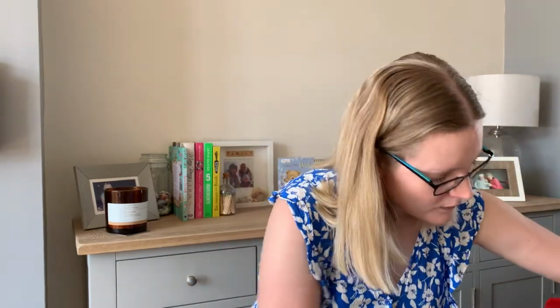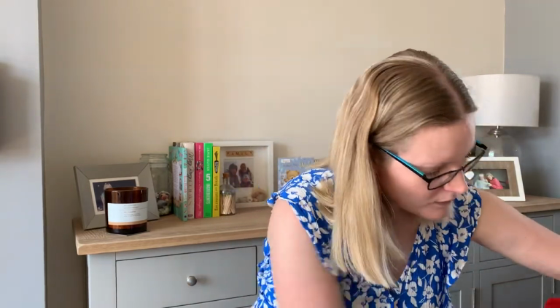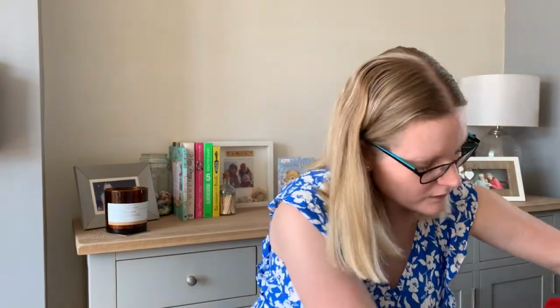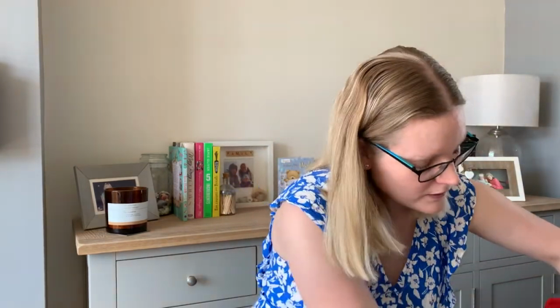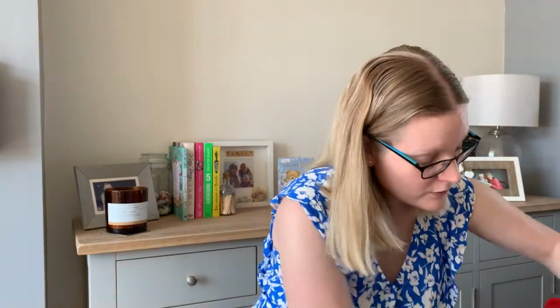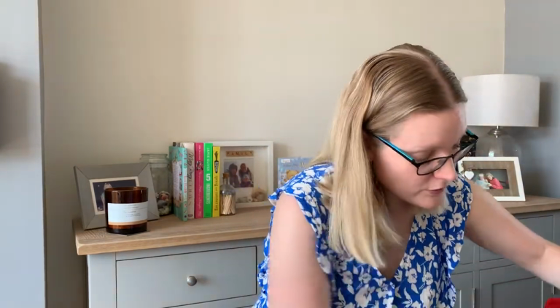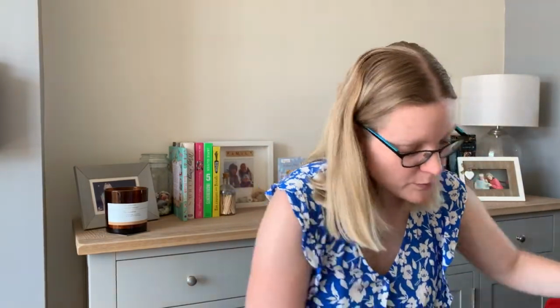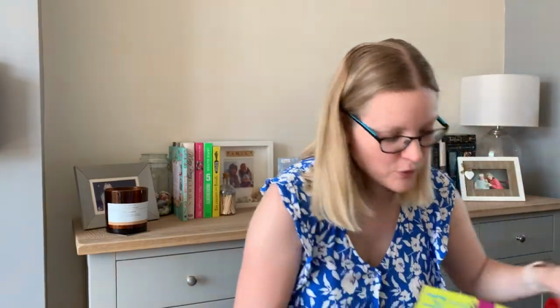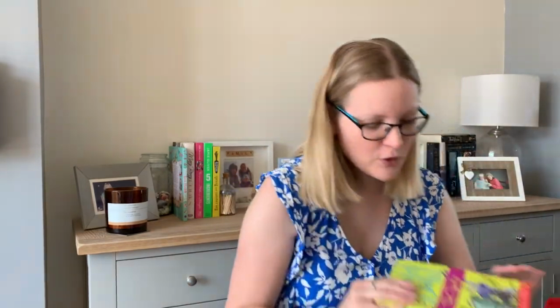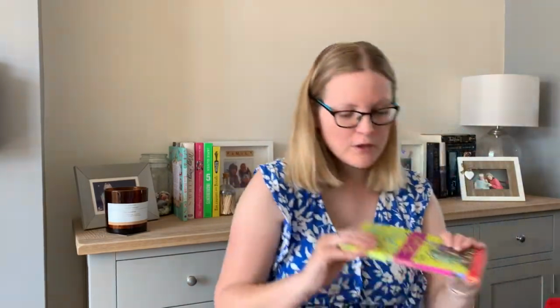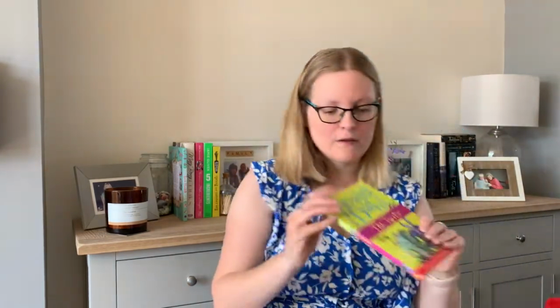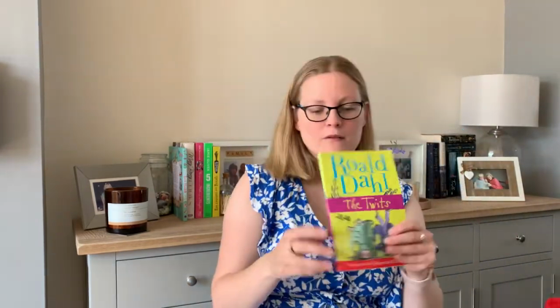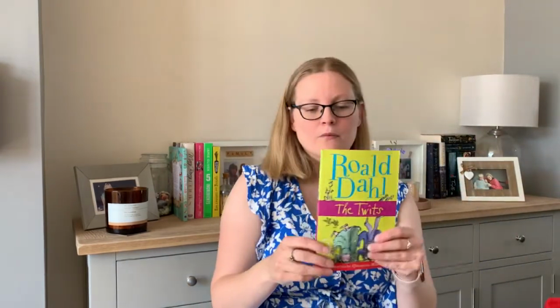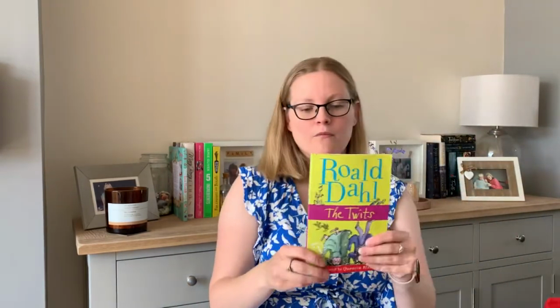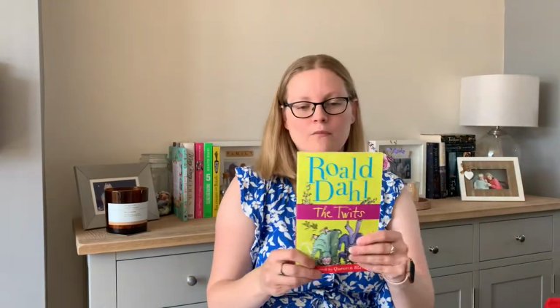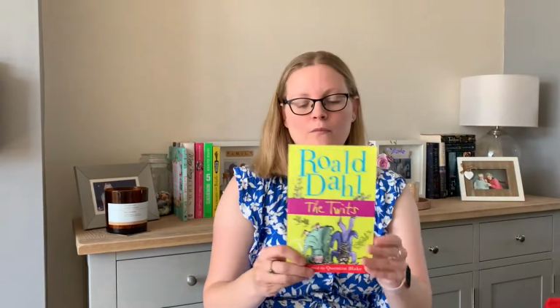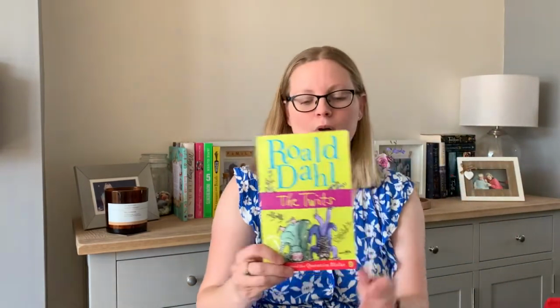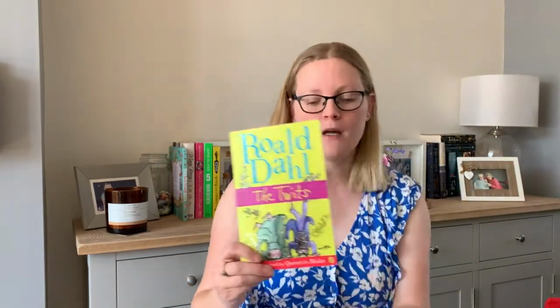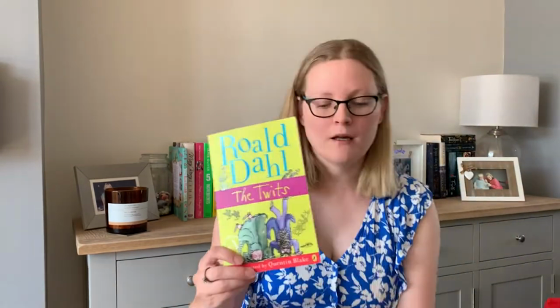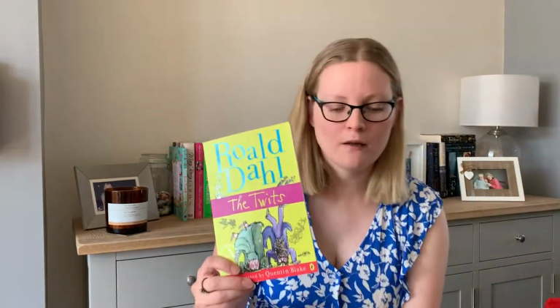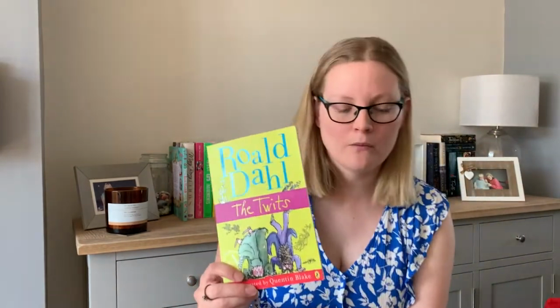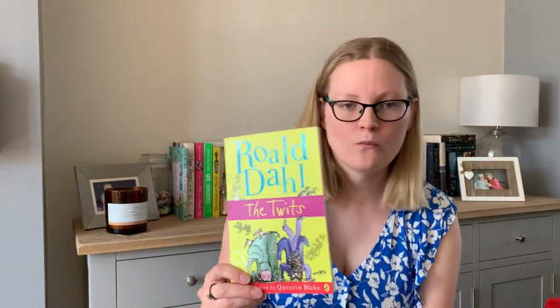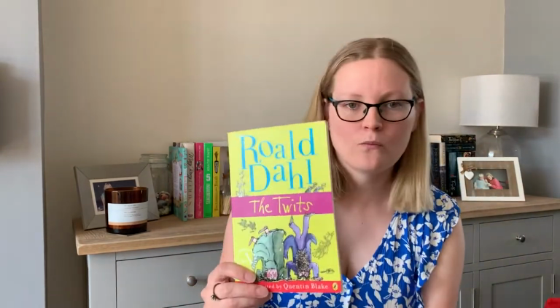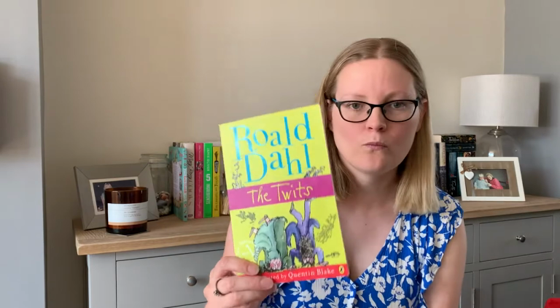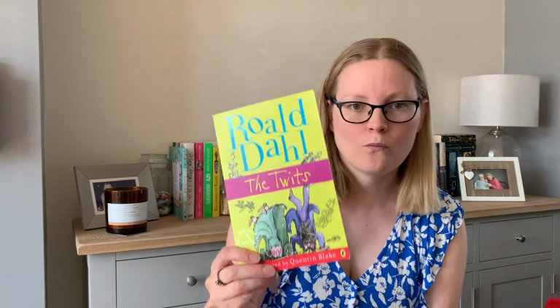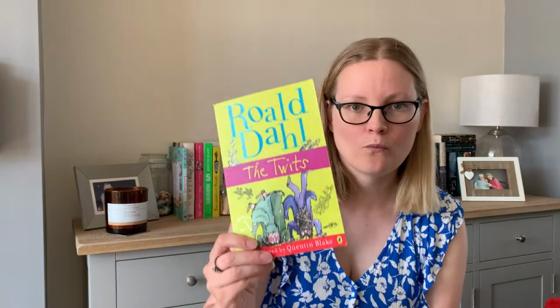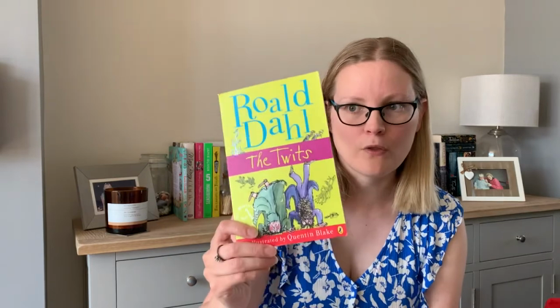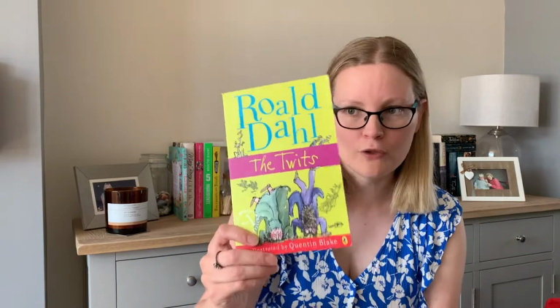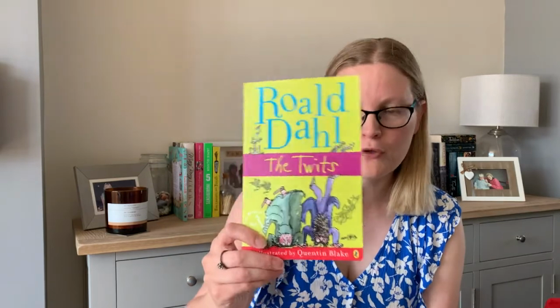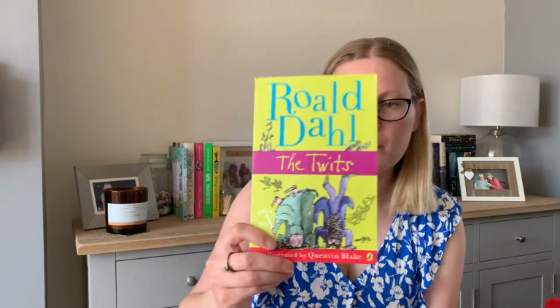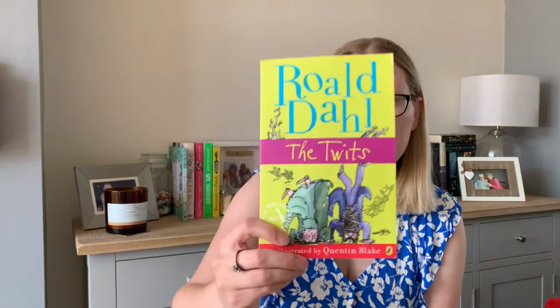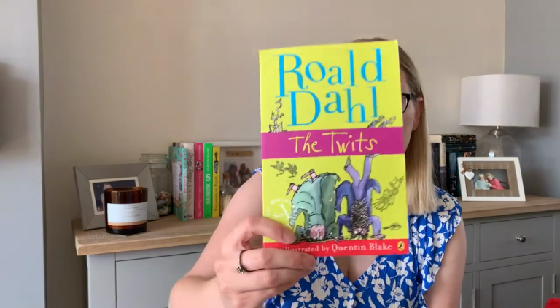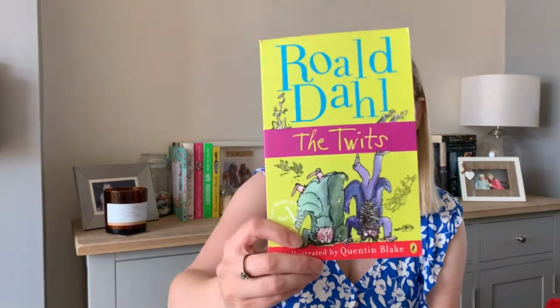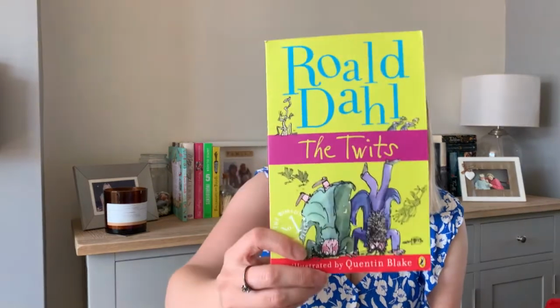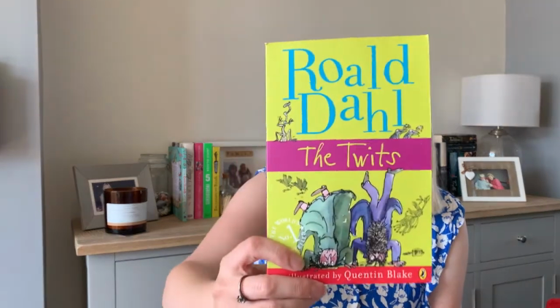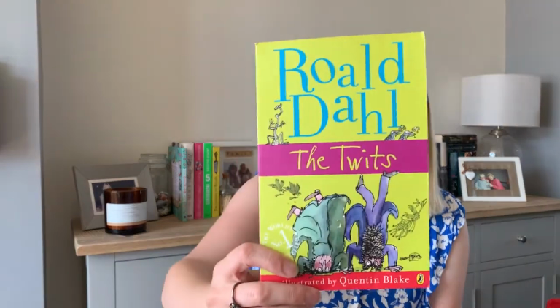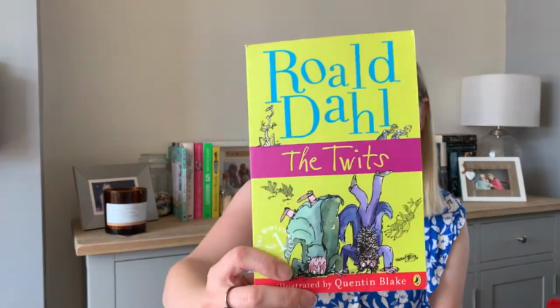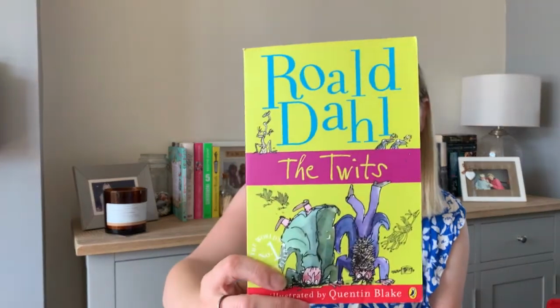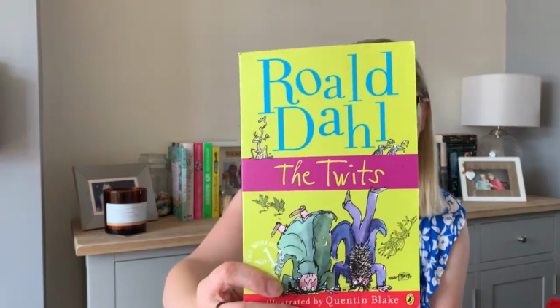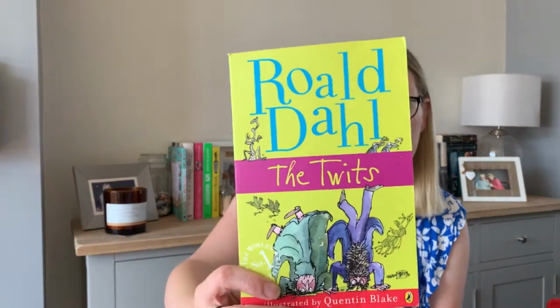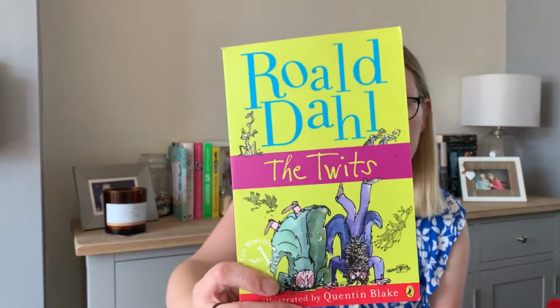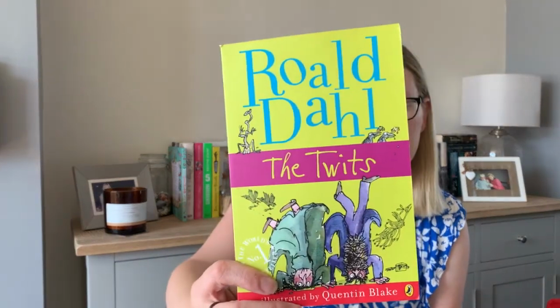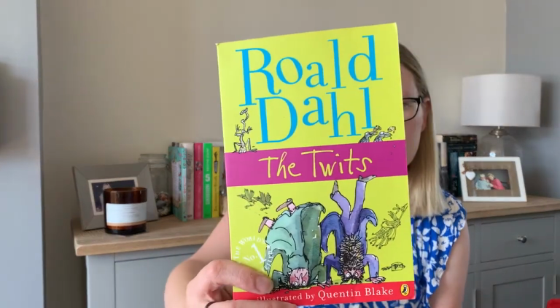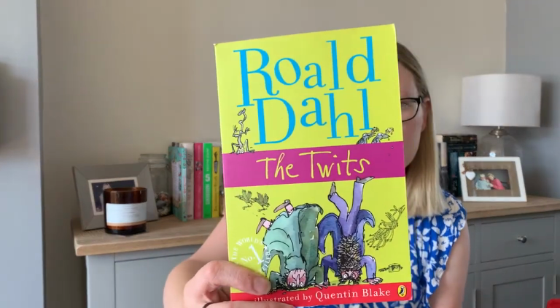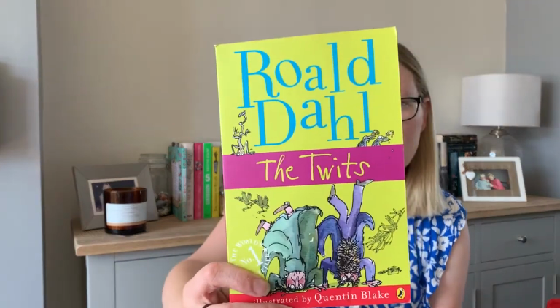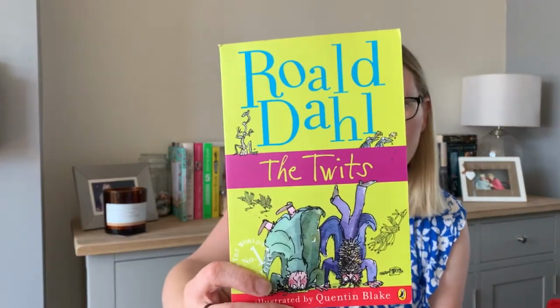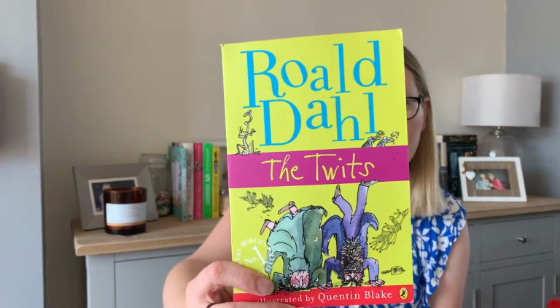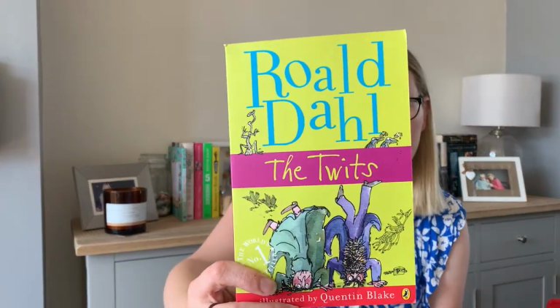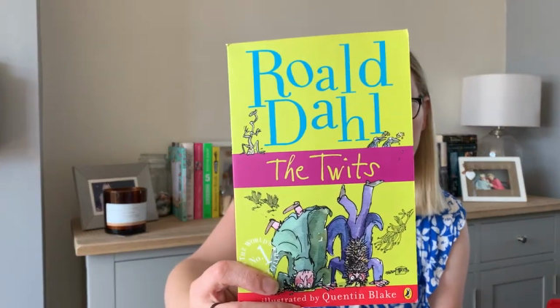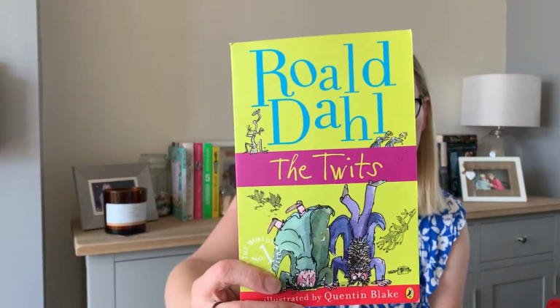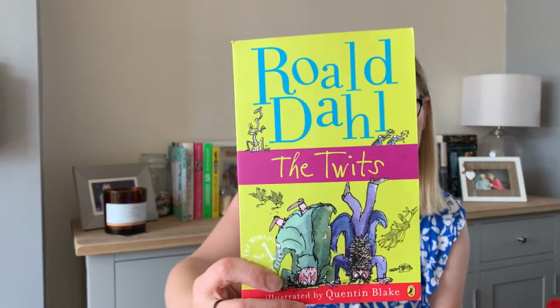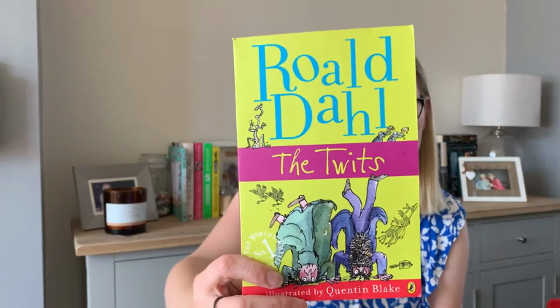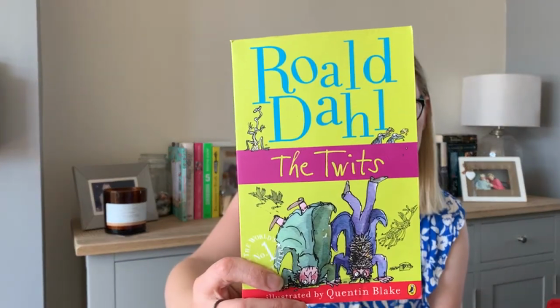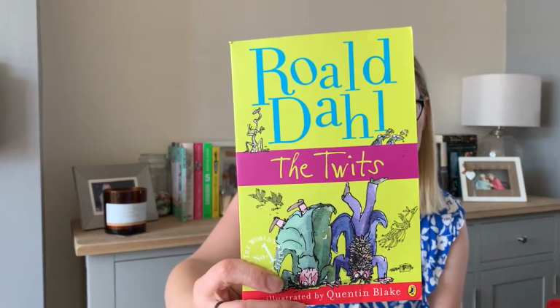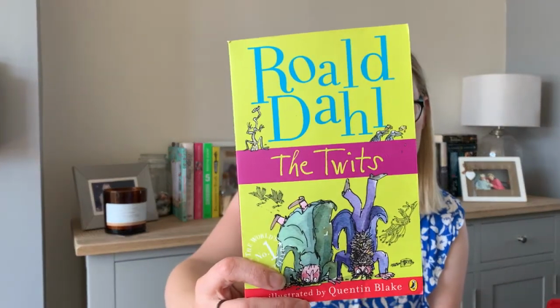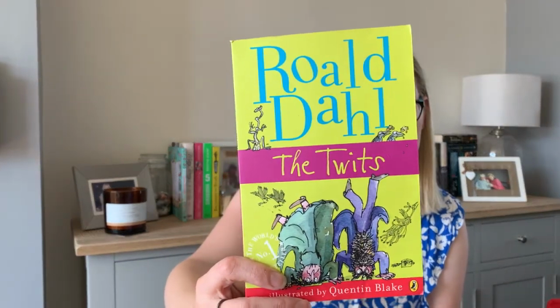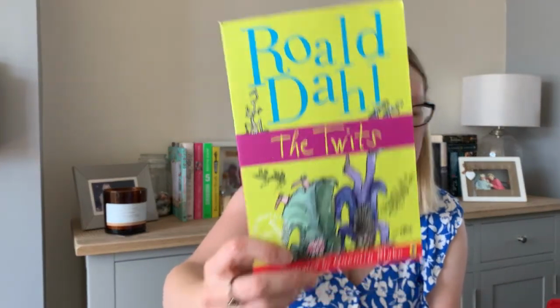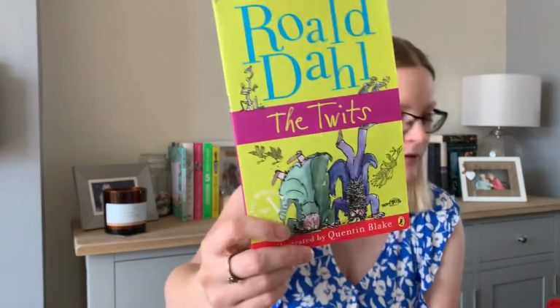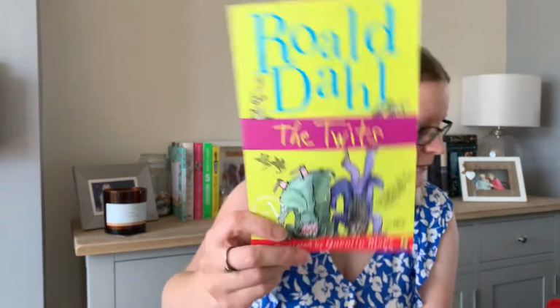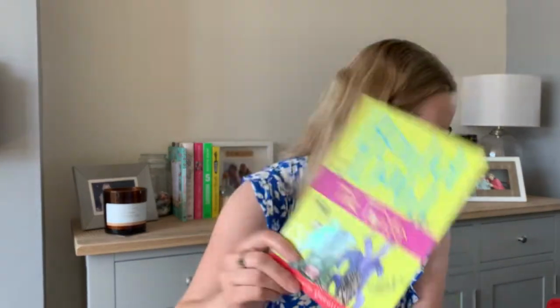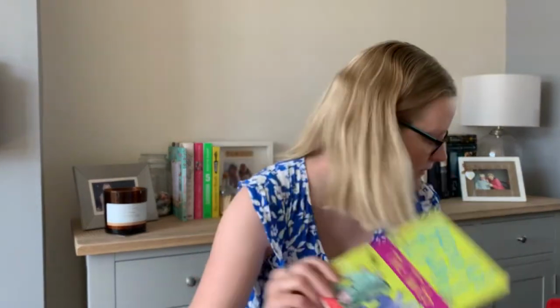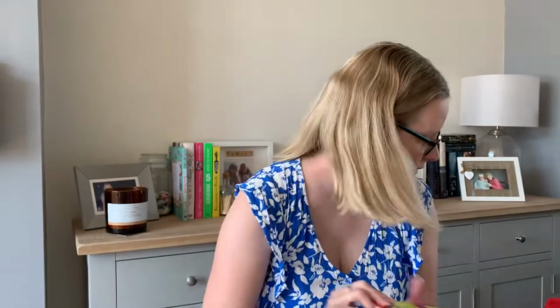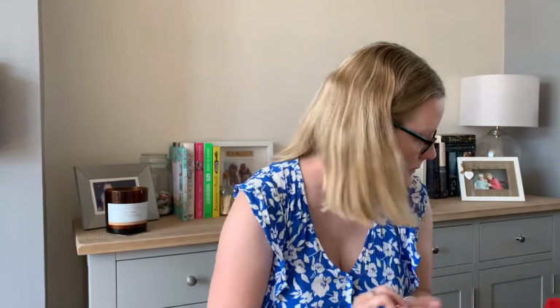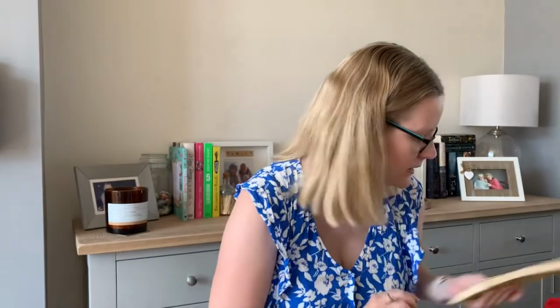Another book — on this trip my son came with me and he picked this Roald Dahl one for himself. That was also 50p.